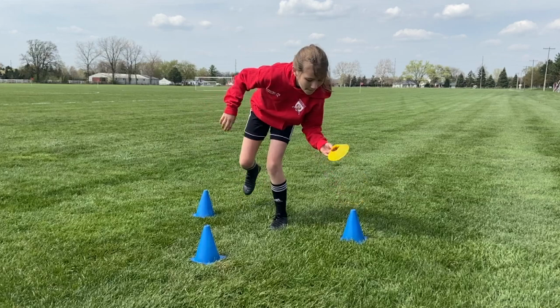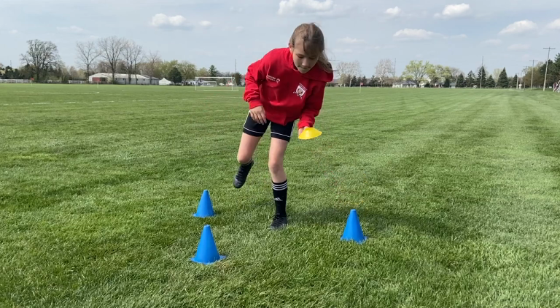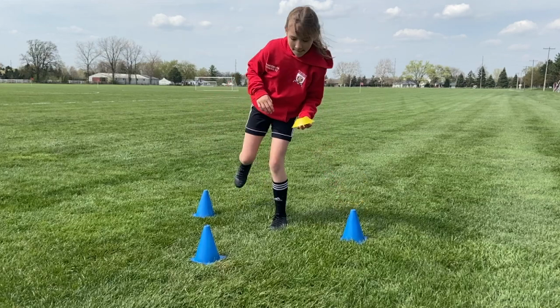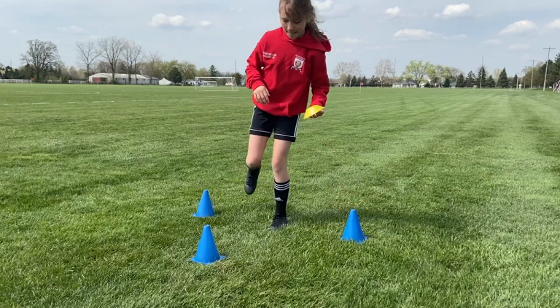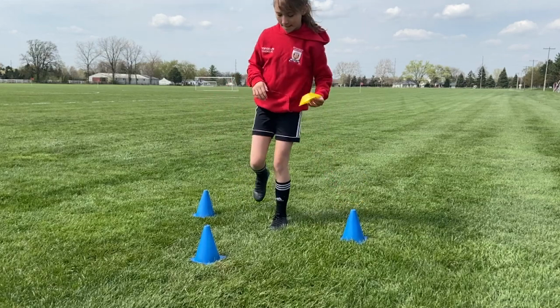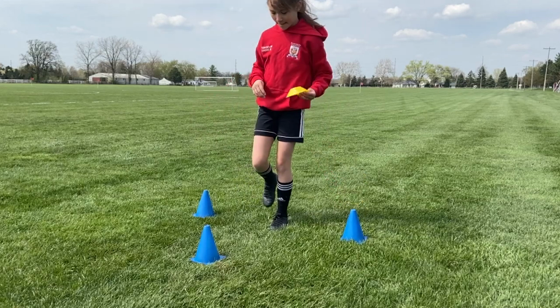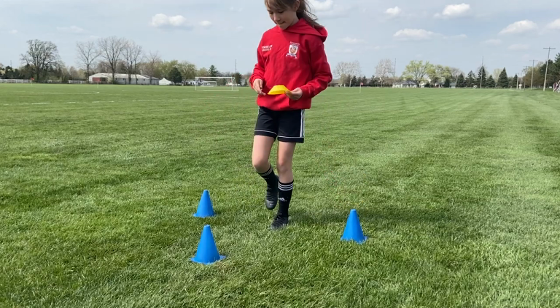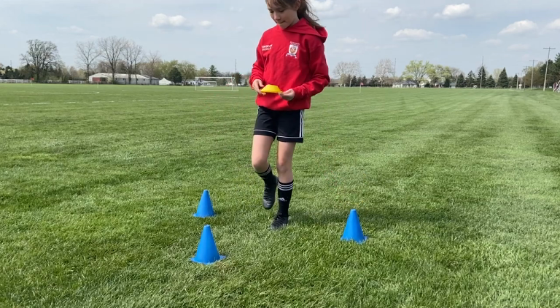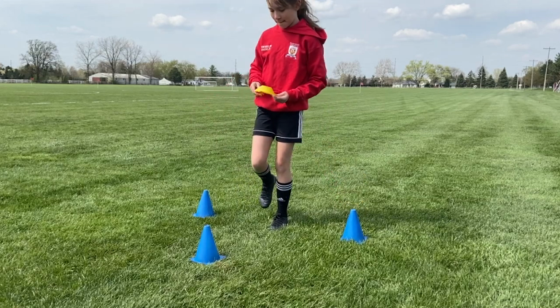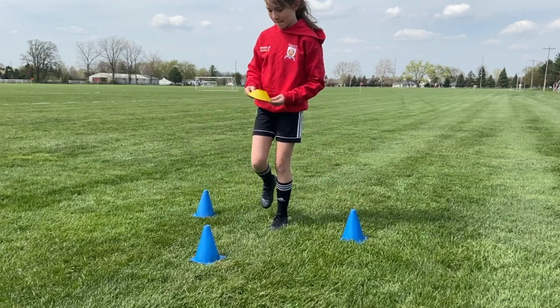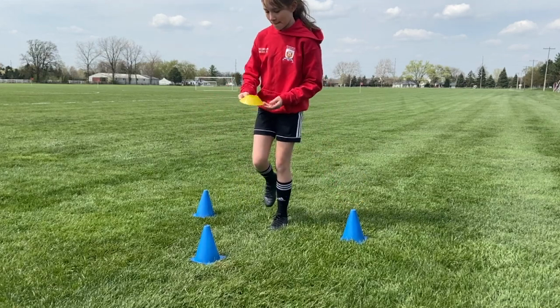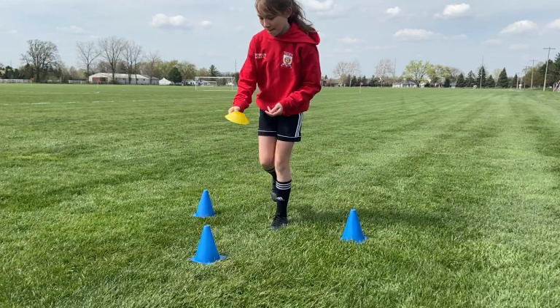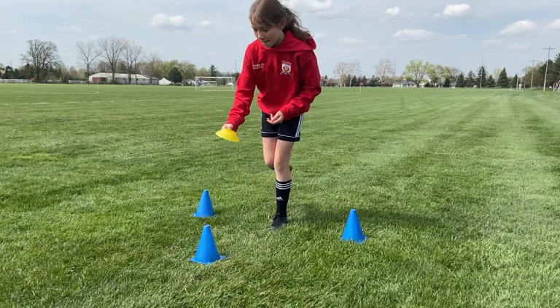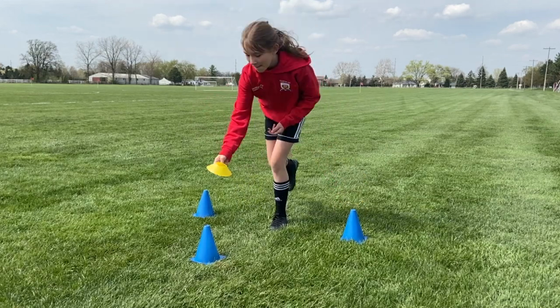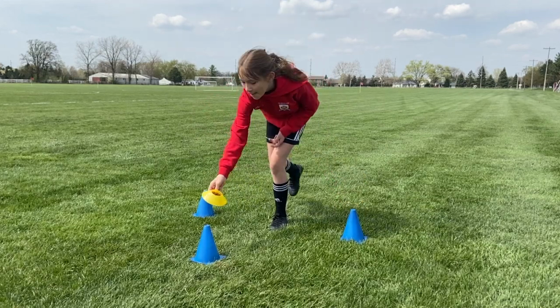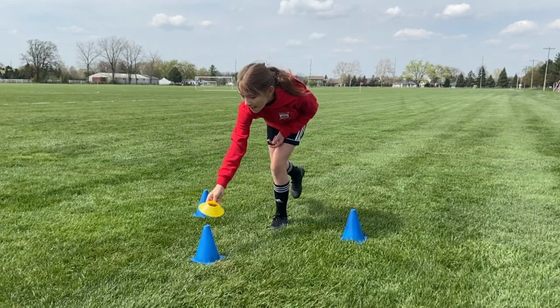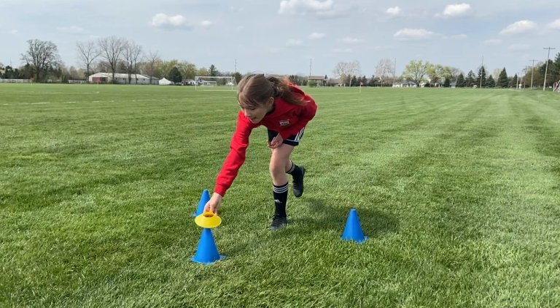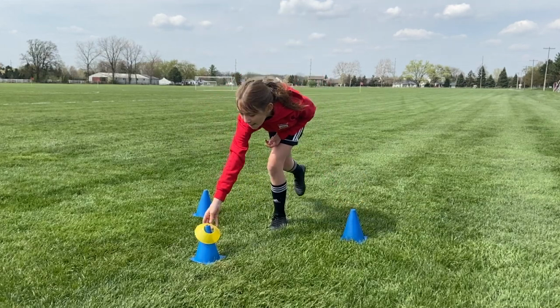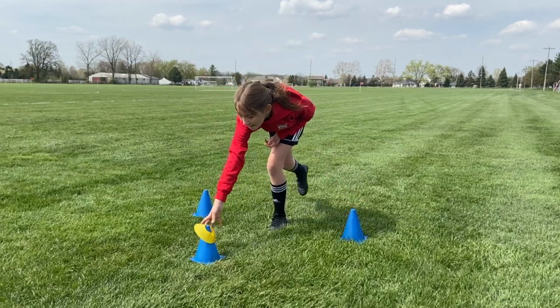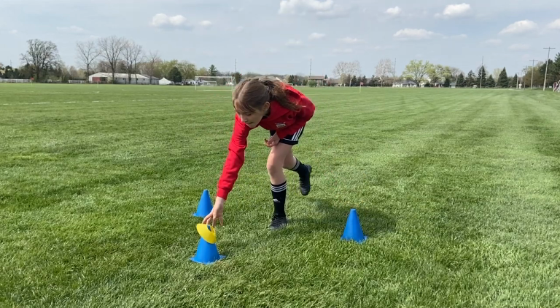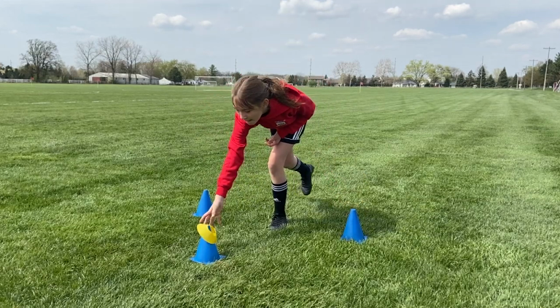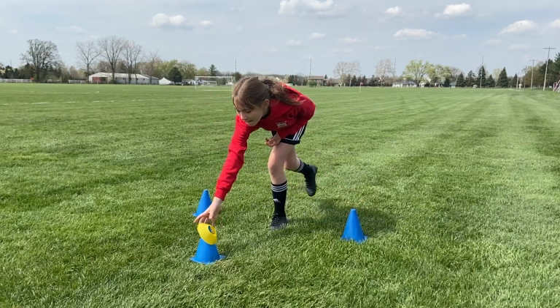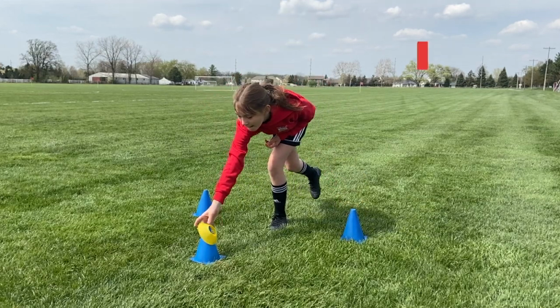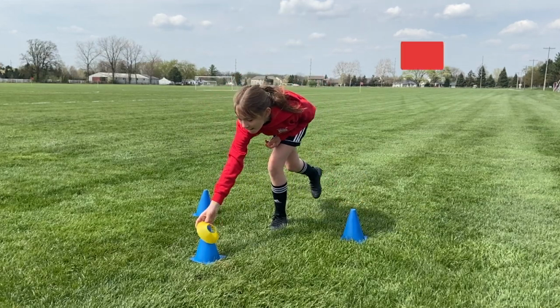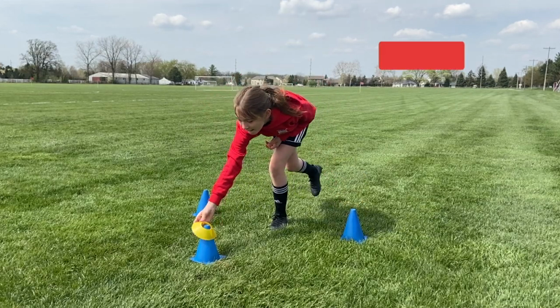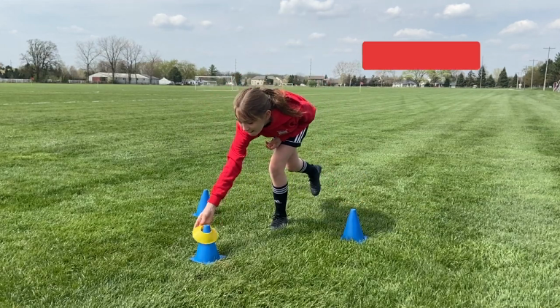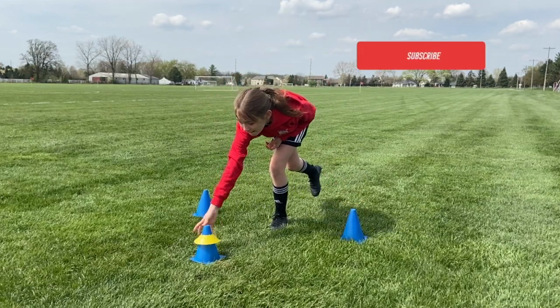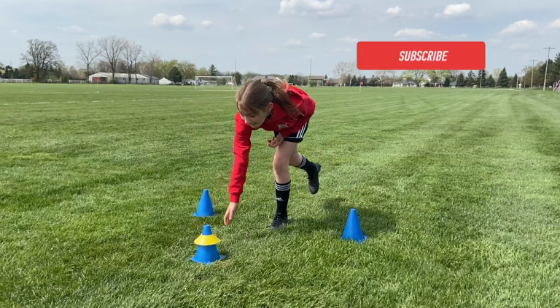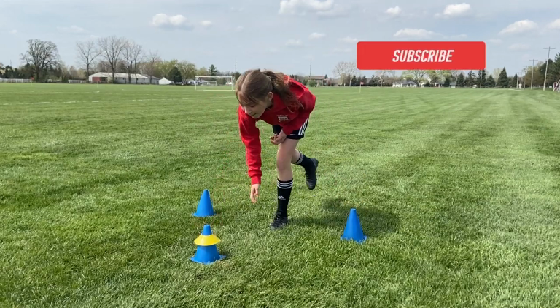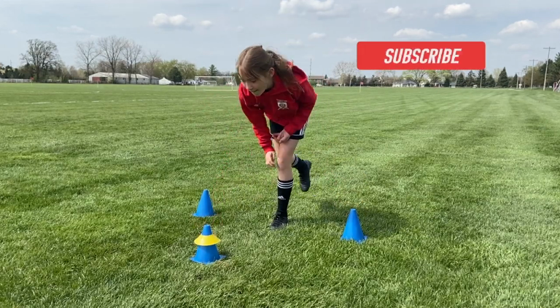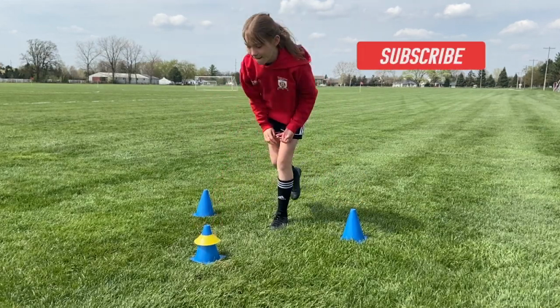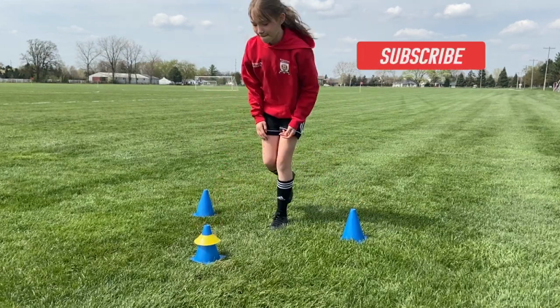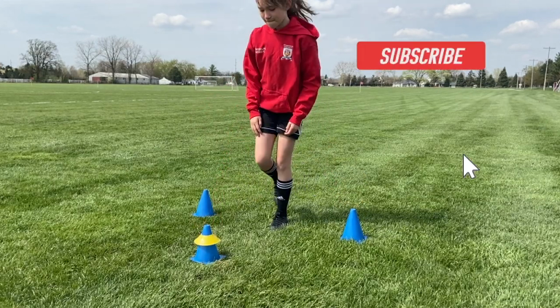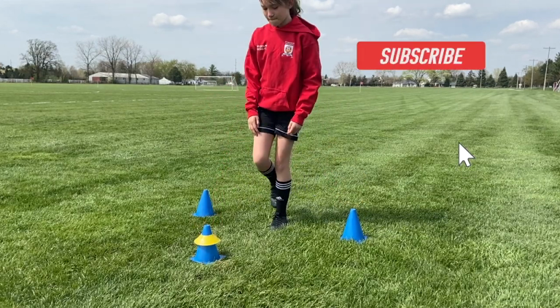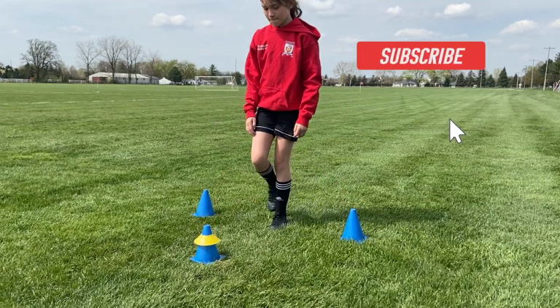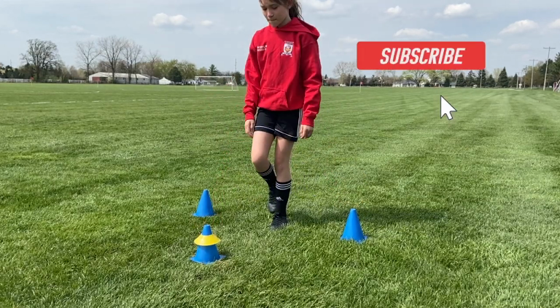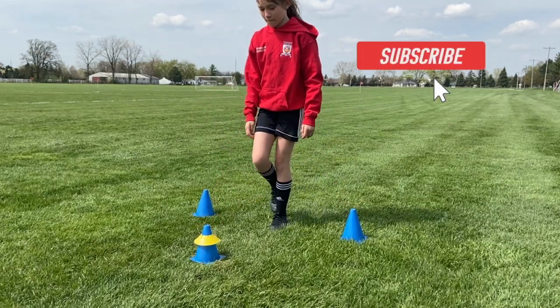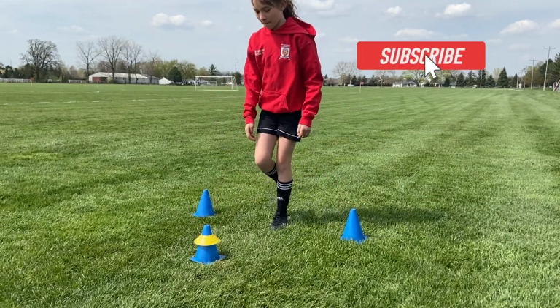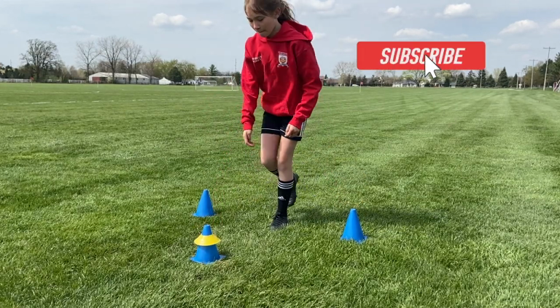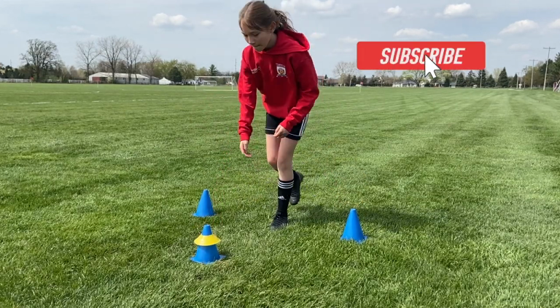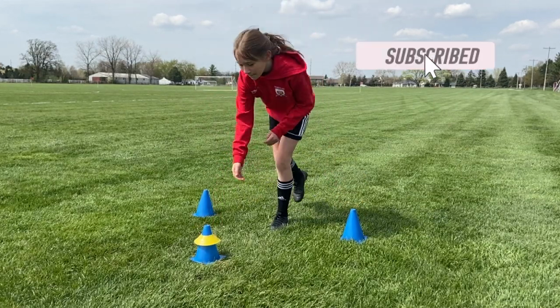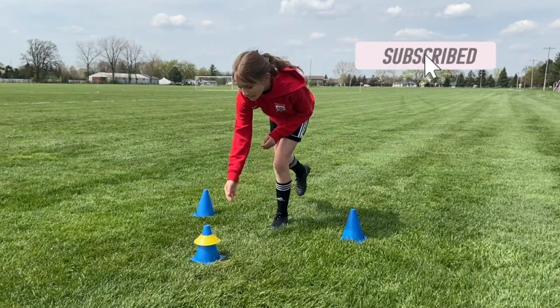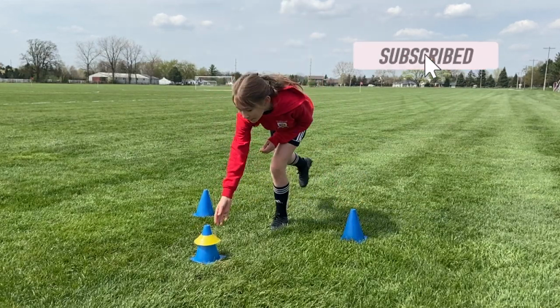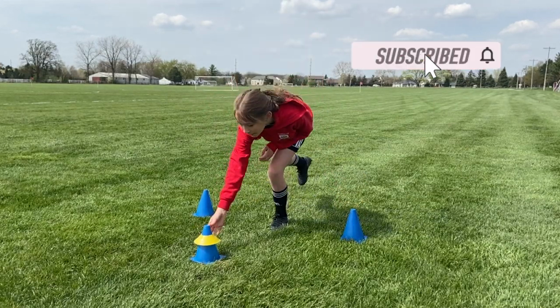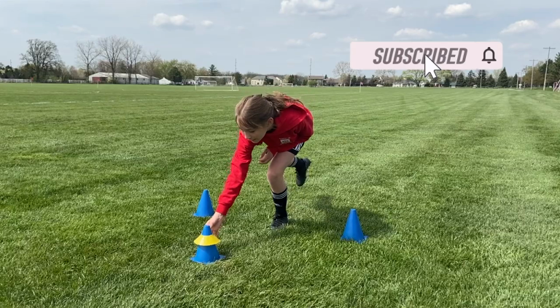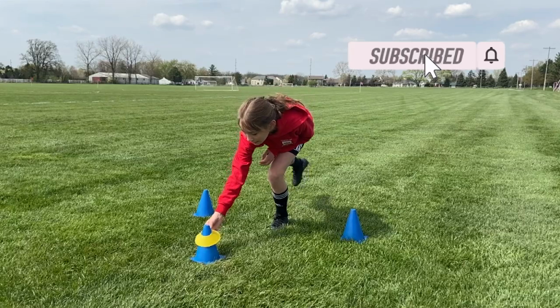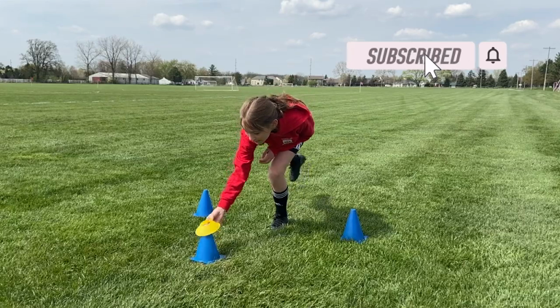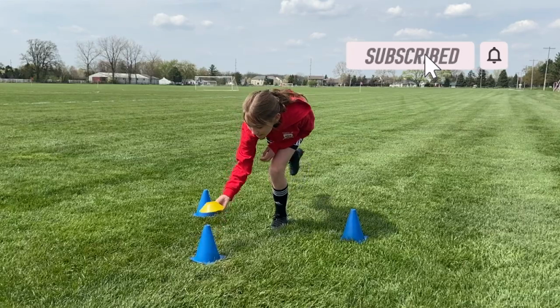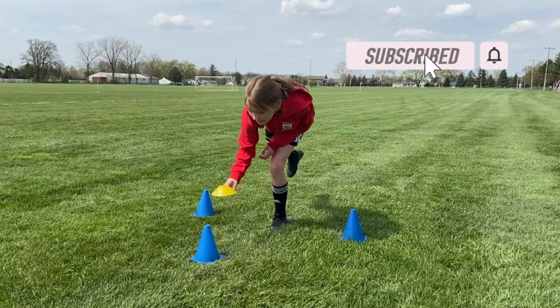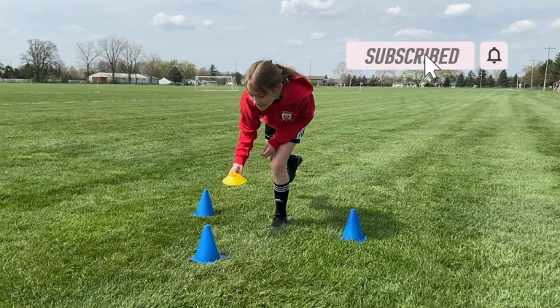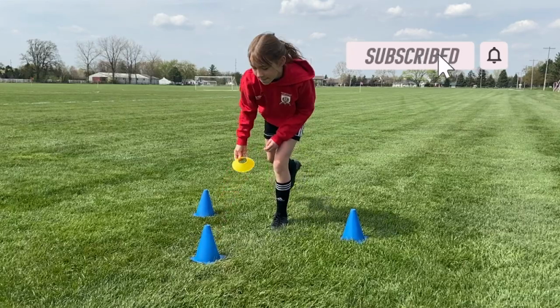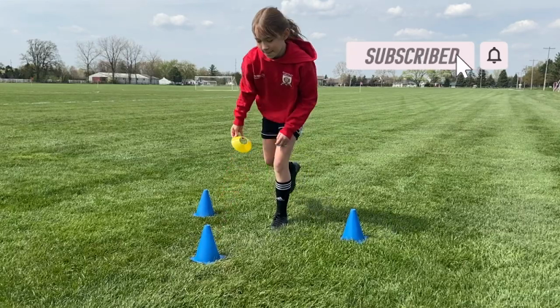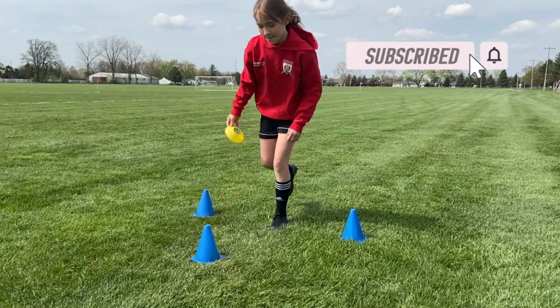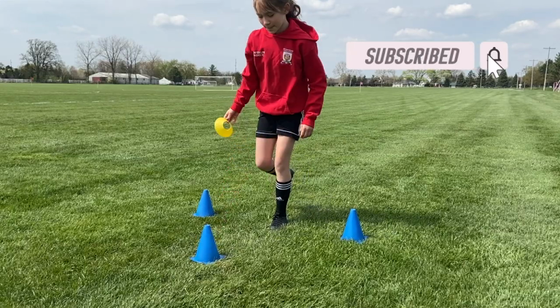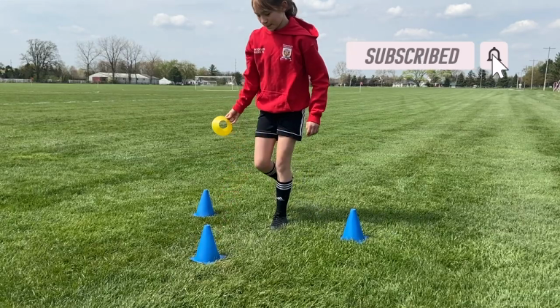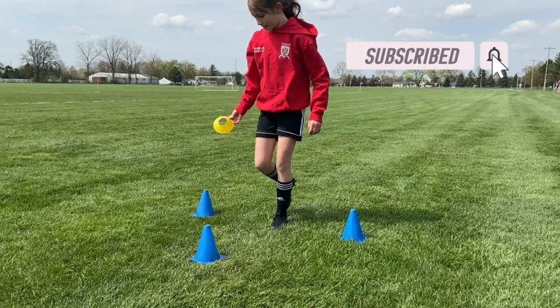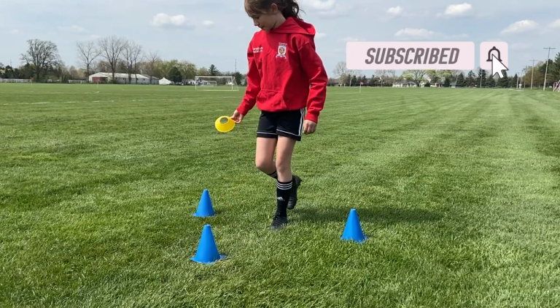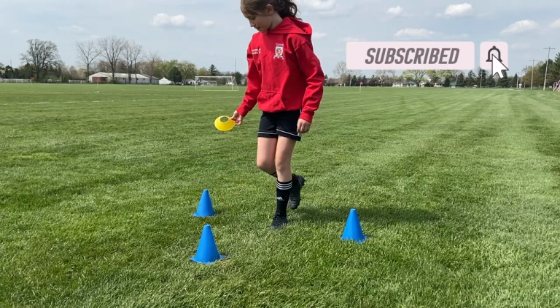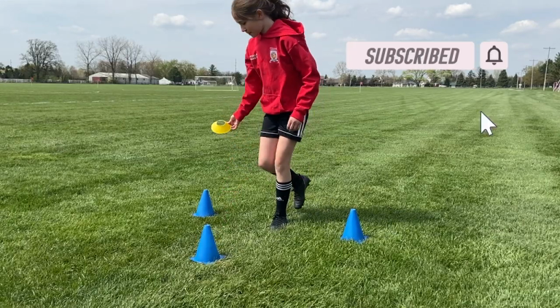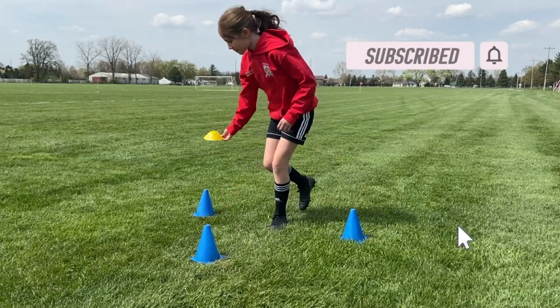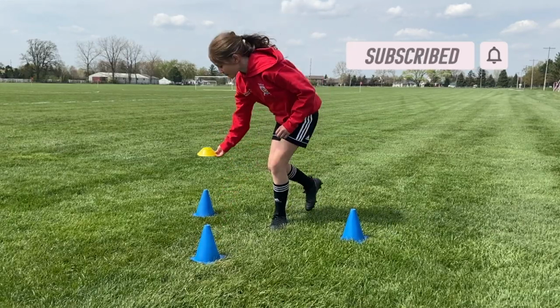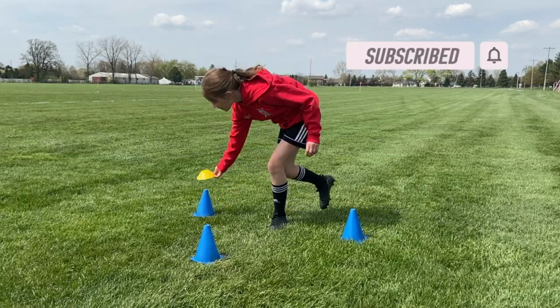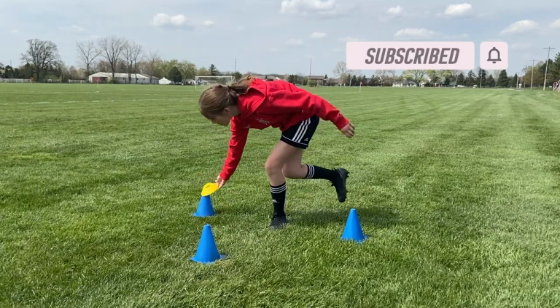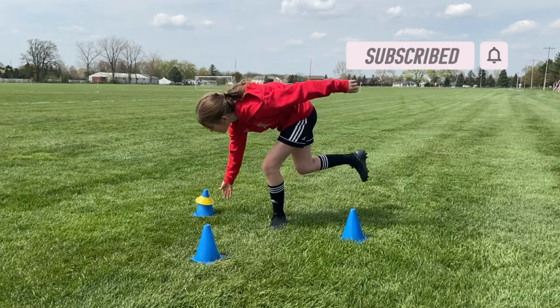So from the left to the front cone and then from the front cone to the right, making sure to switch and use both your left and your right.